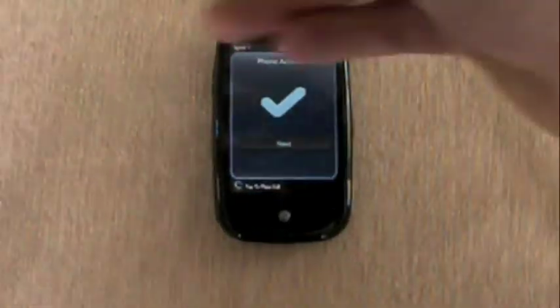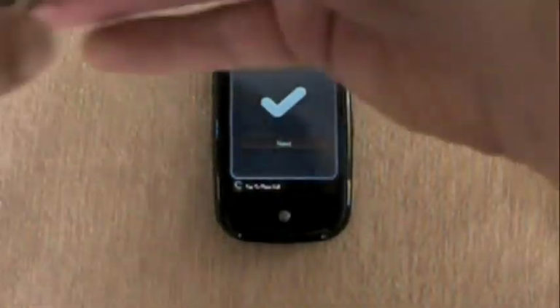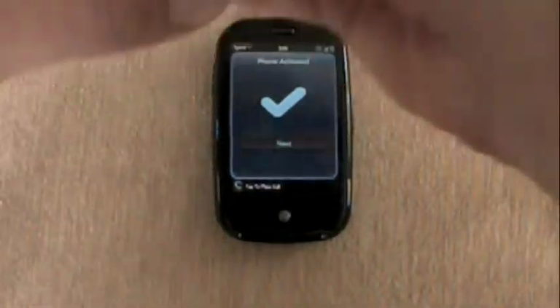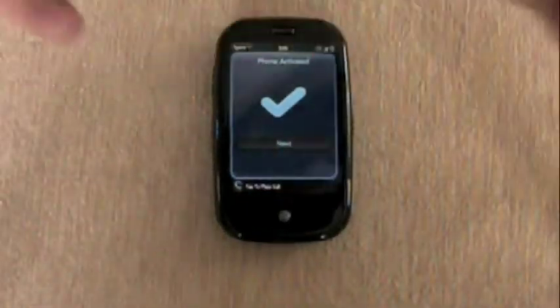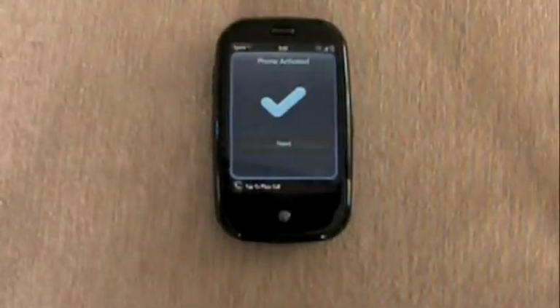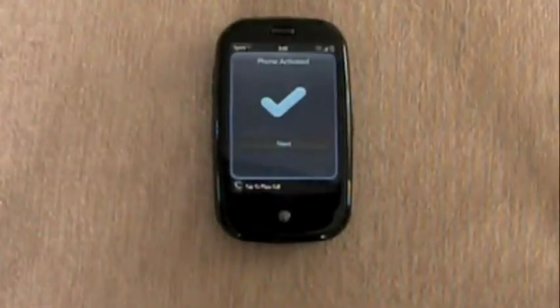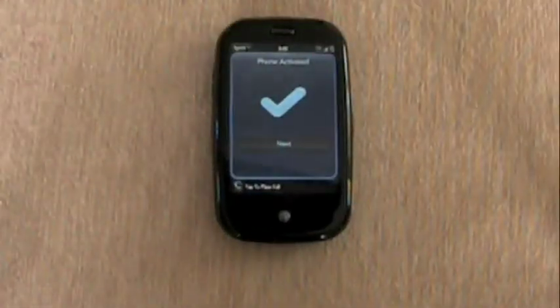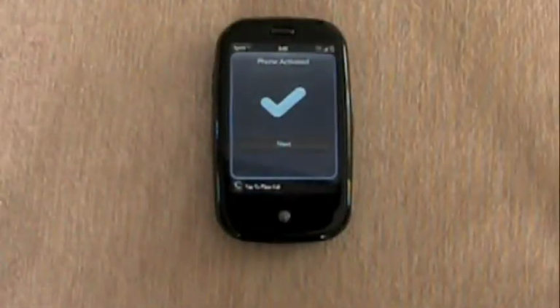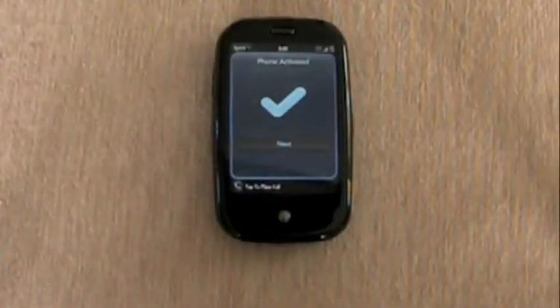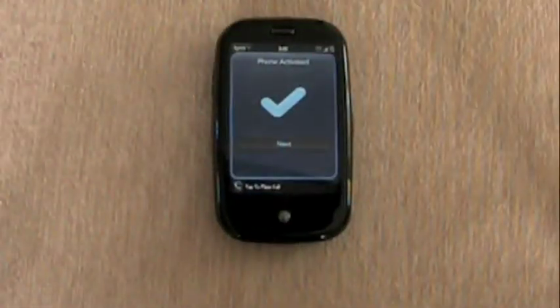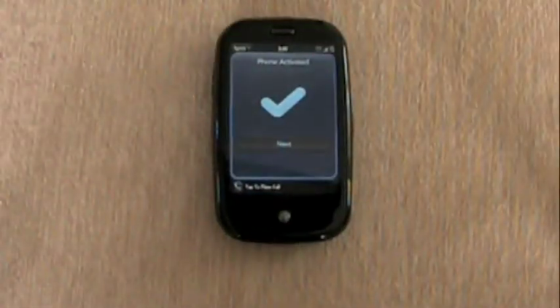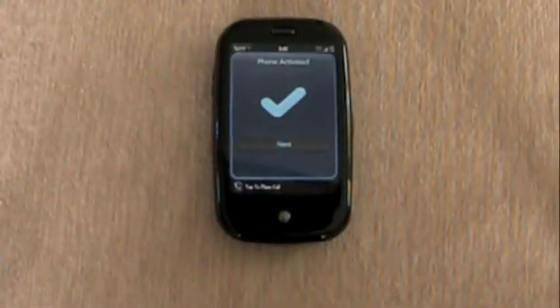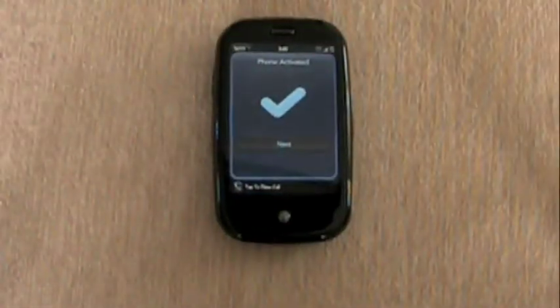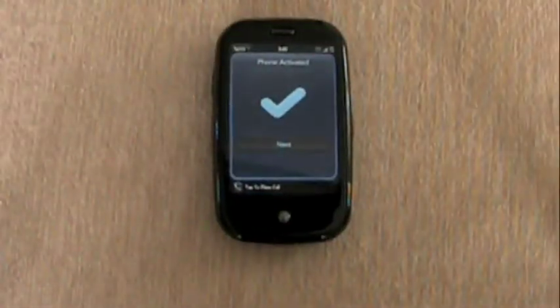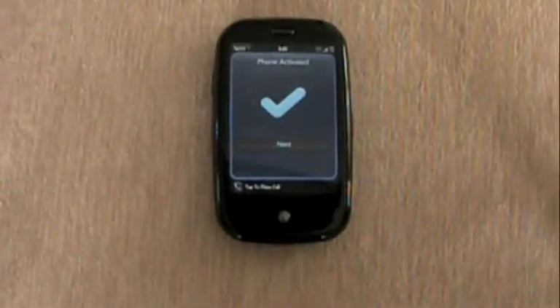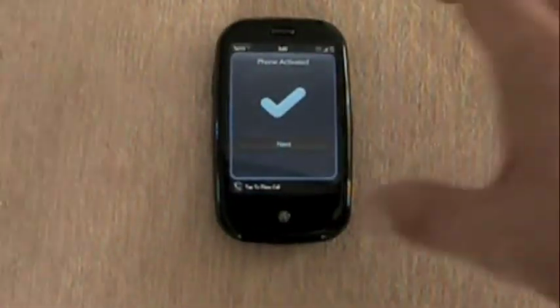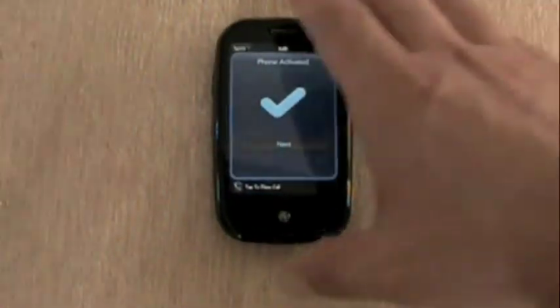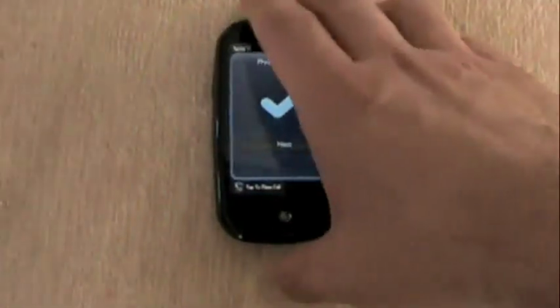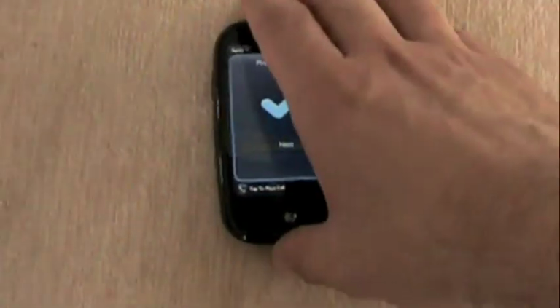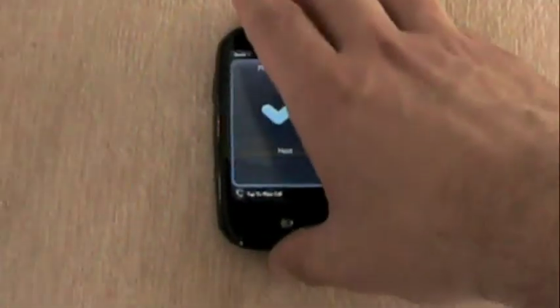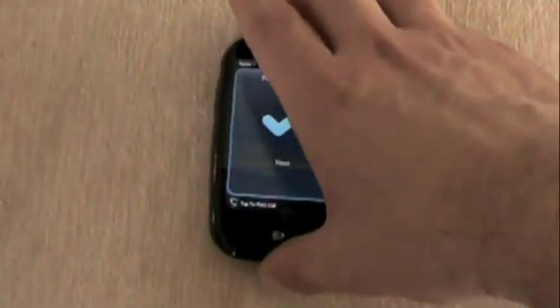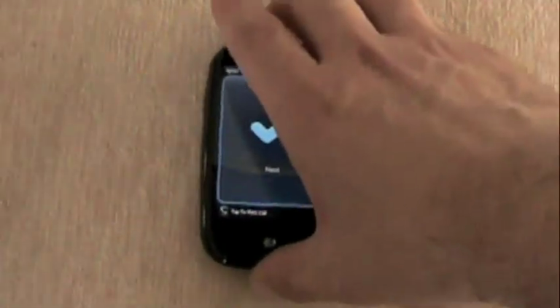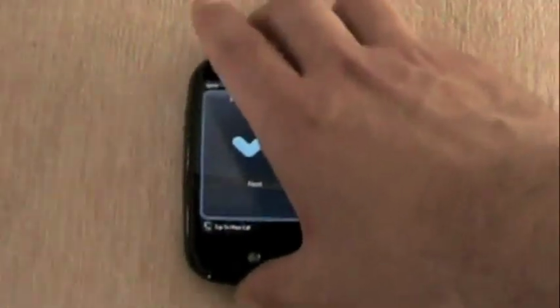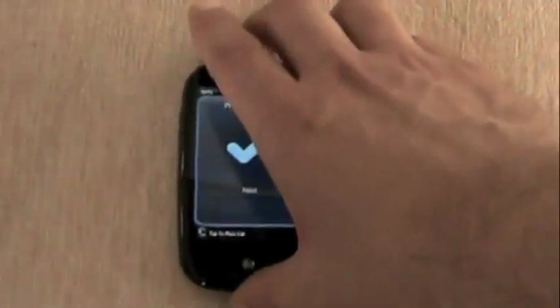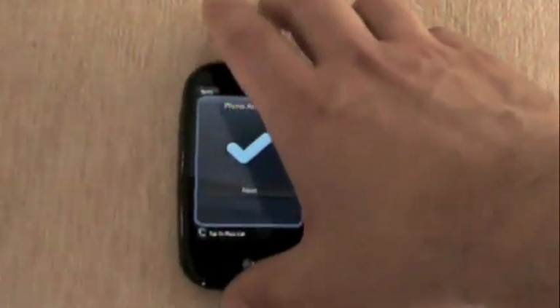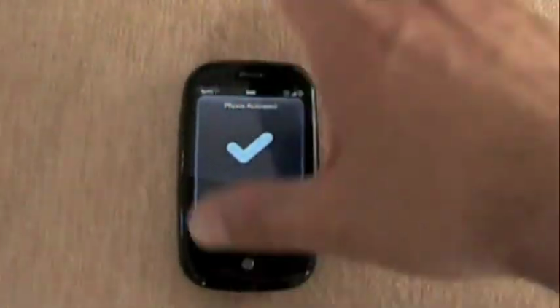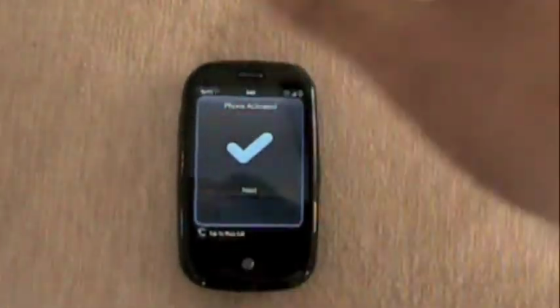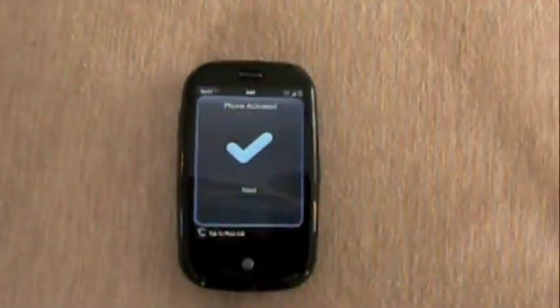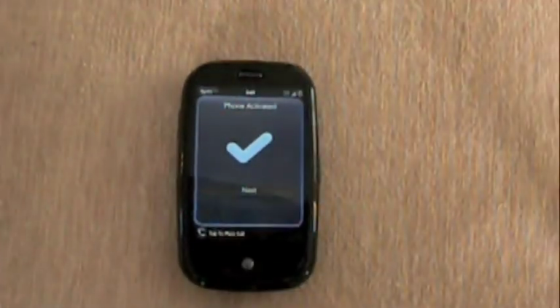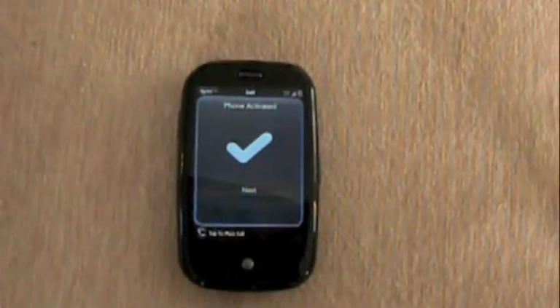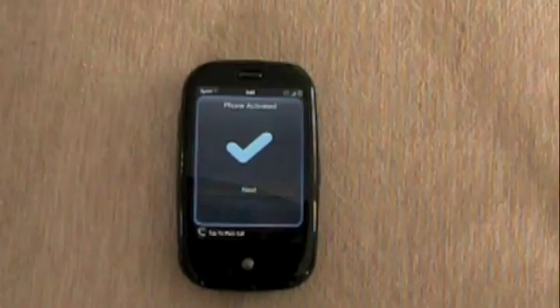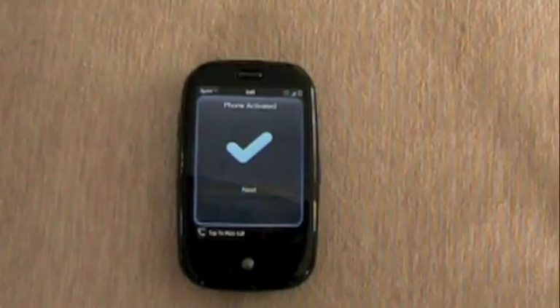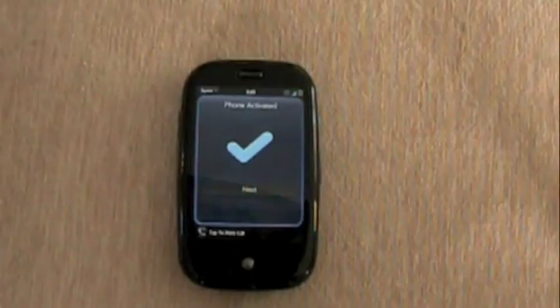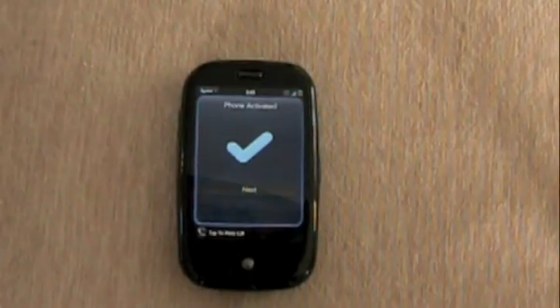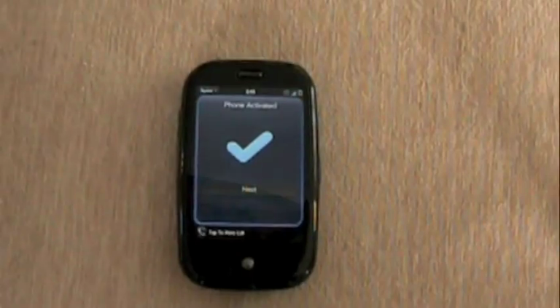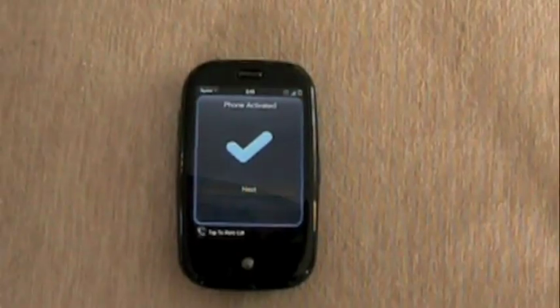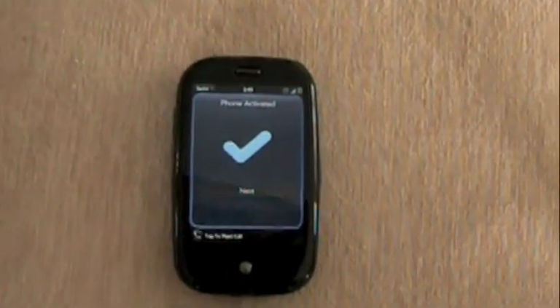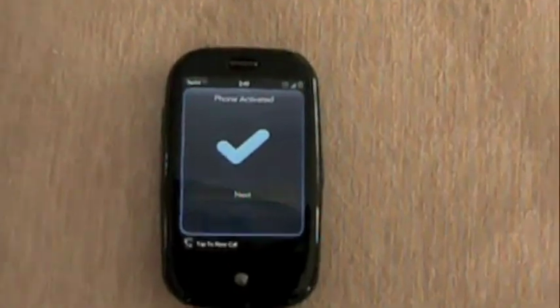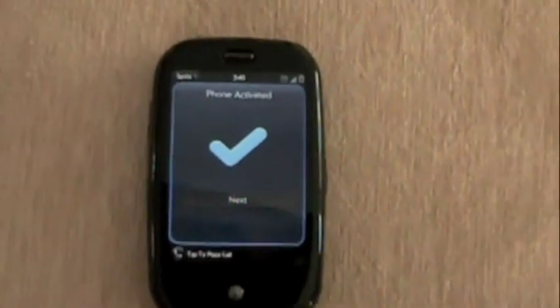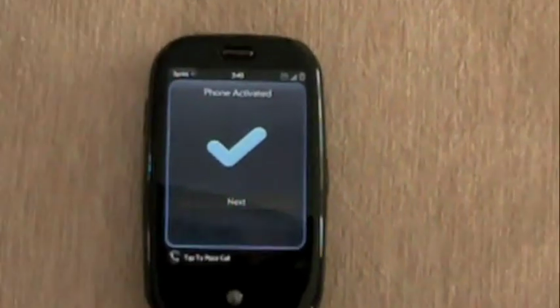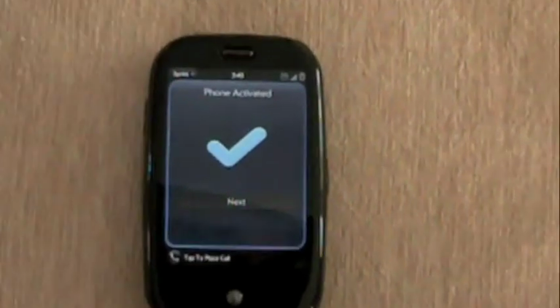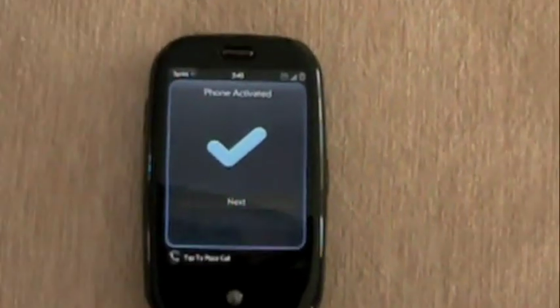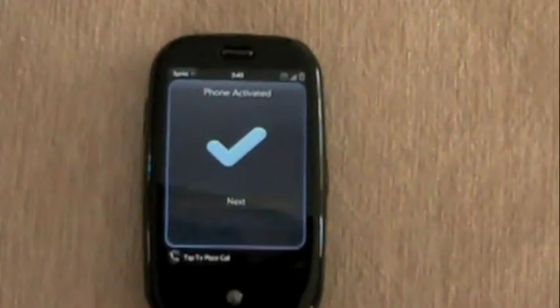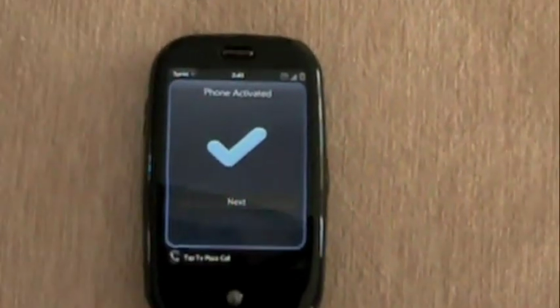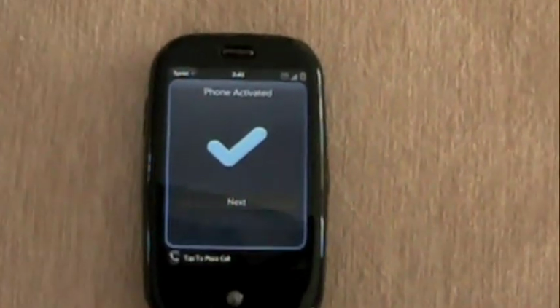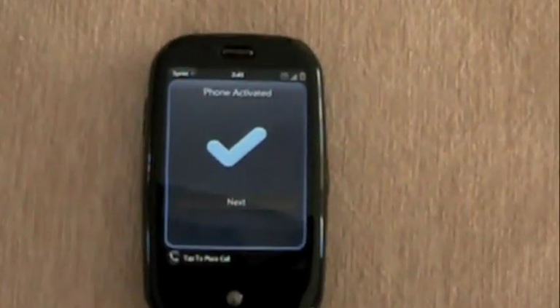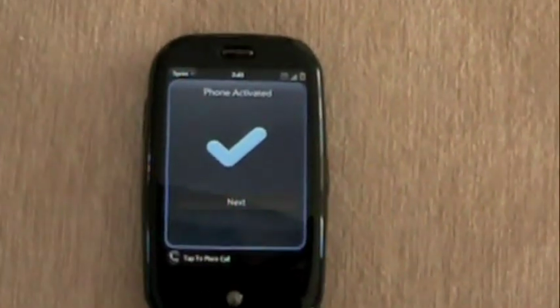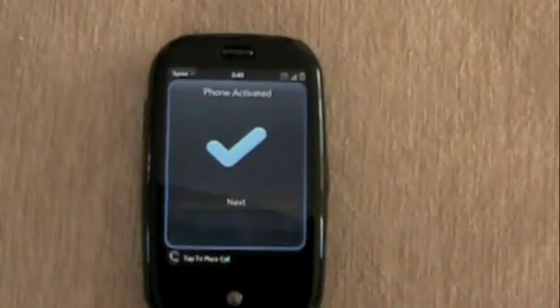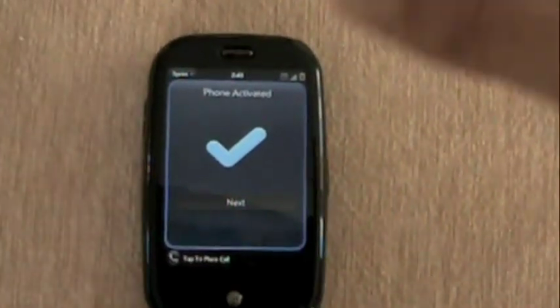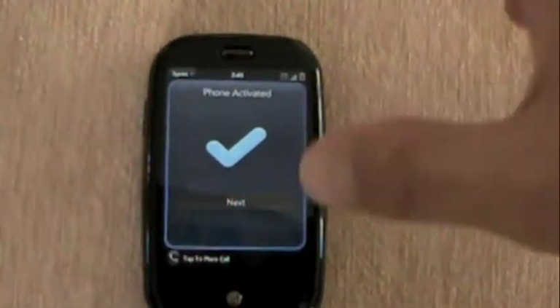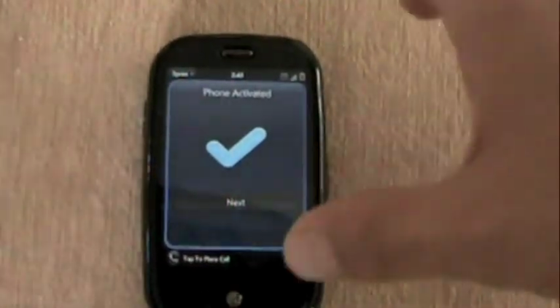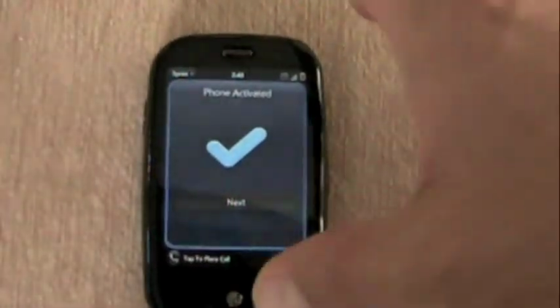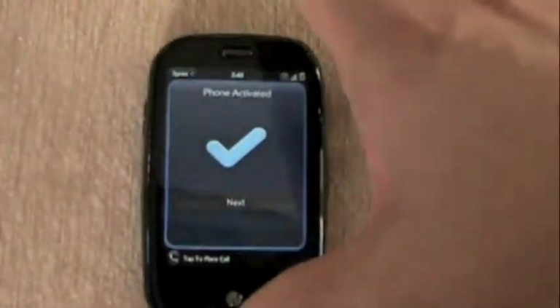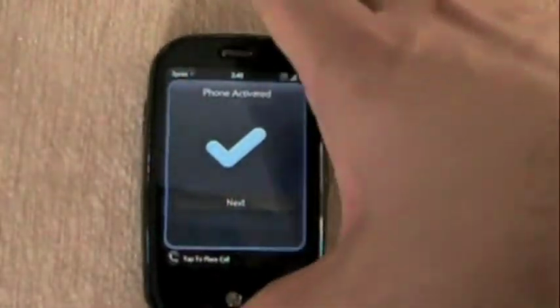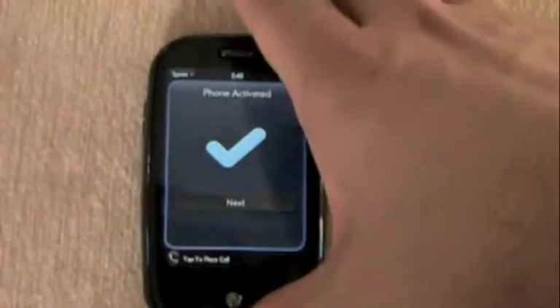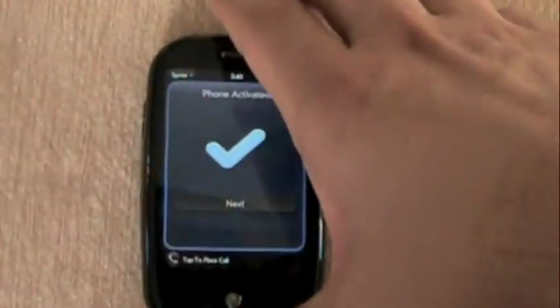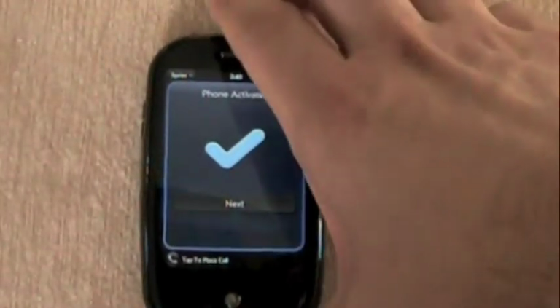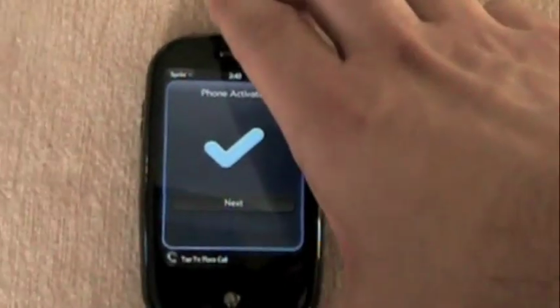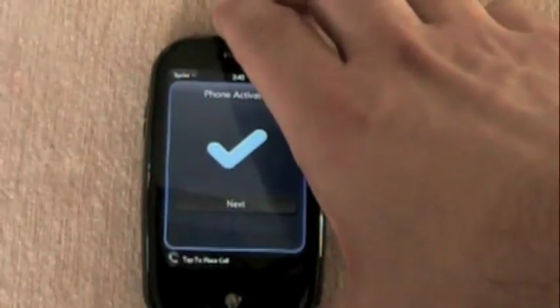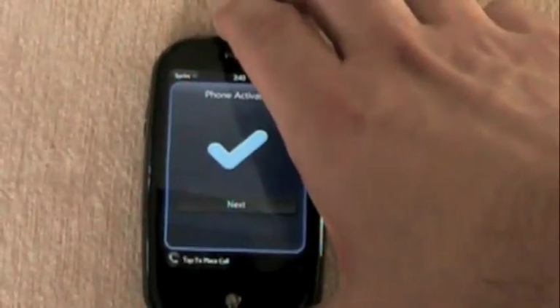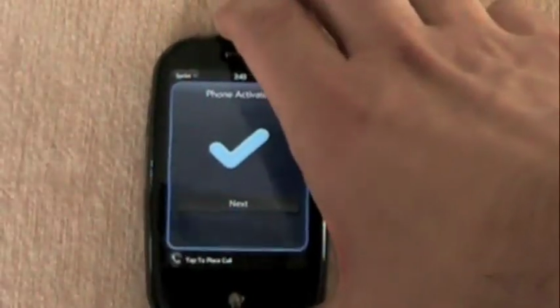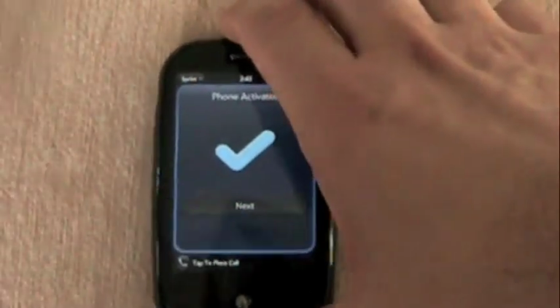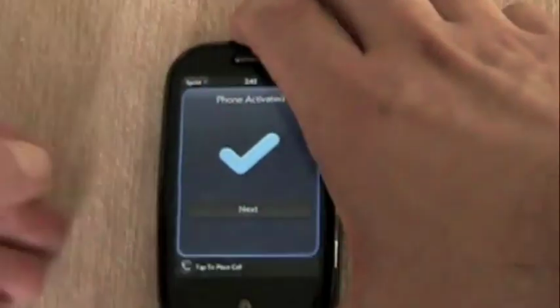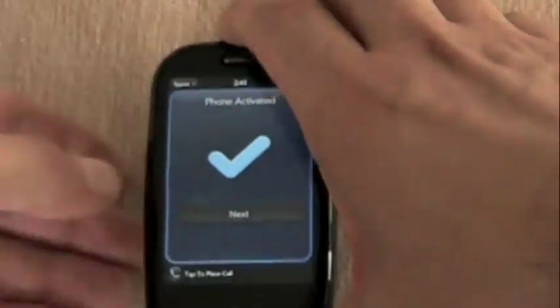The more I've tested out all these phones, the more I realize that the rounded edges do make the phone feel a little bit nicer in the hand, which is cool.